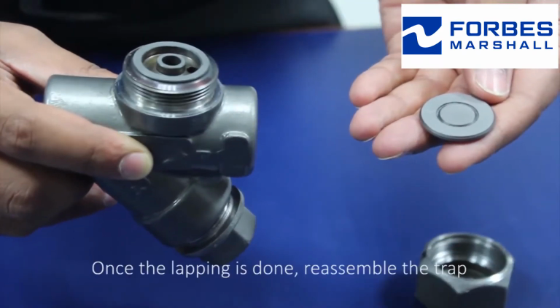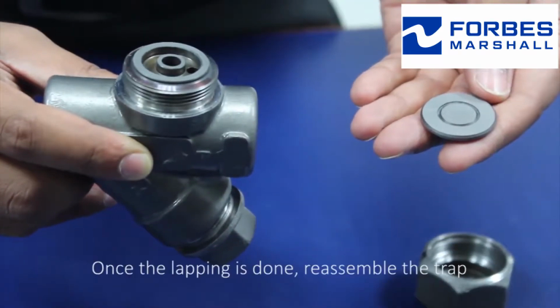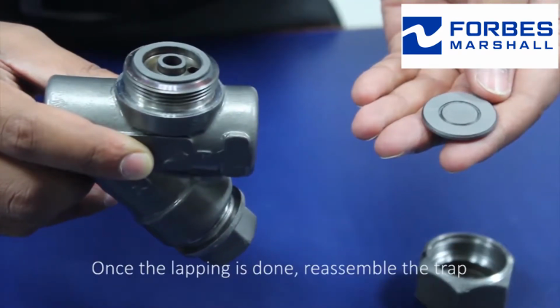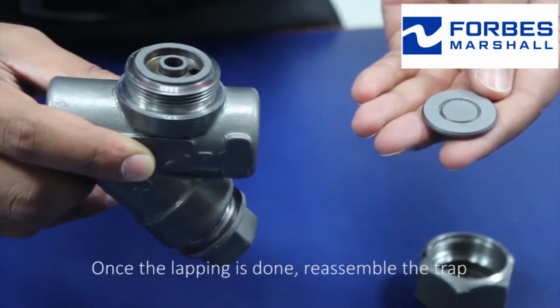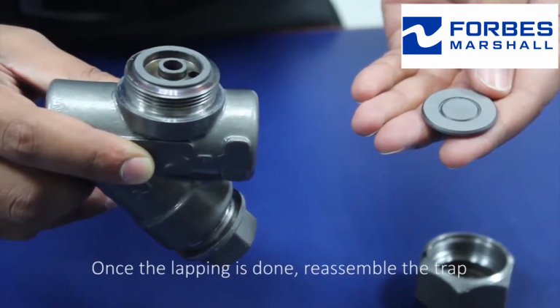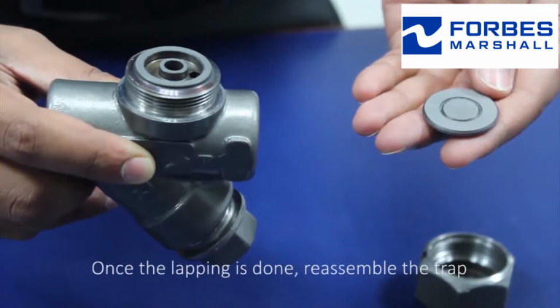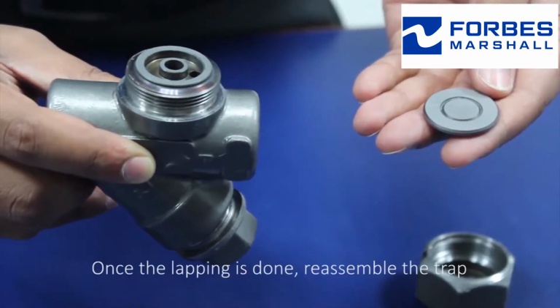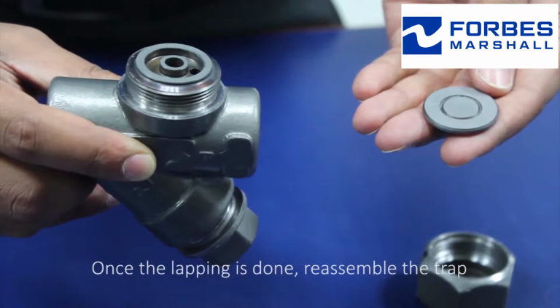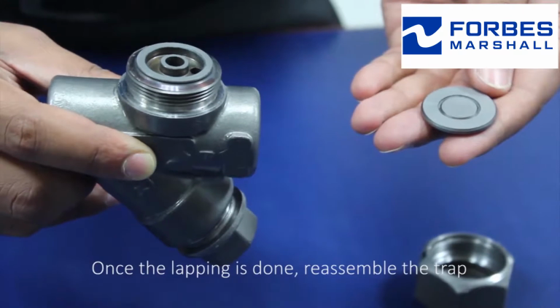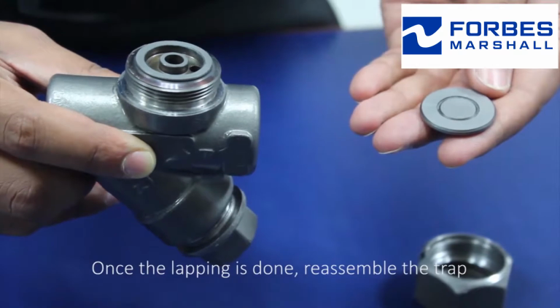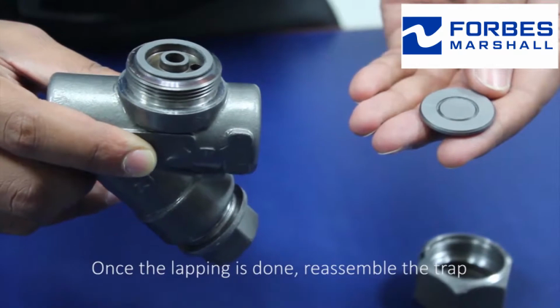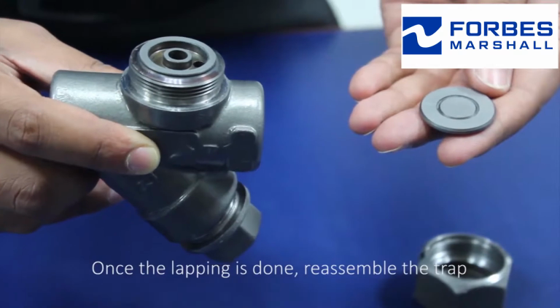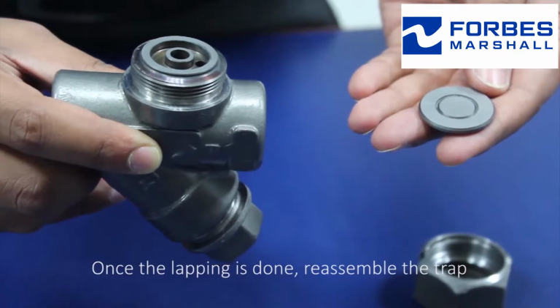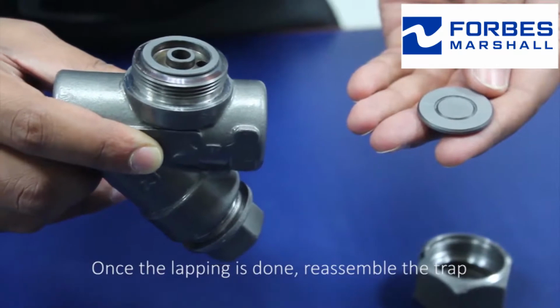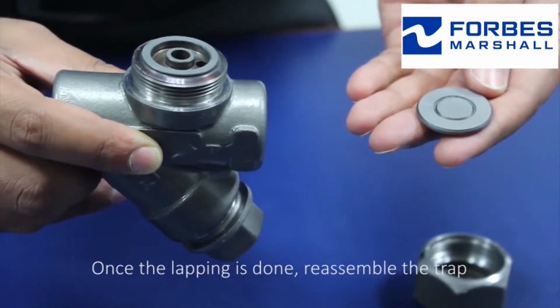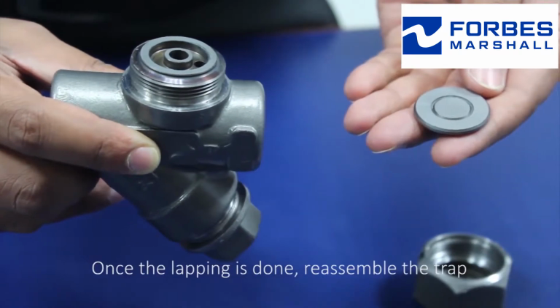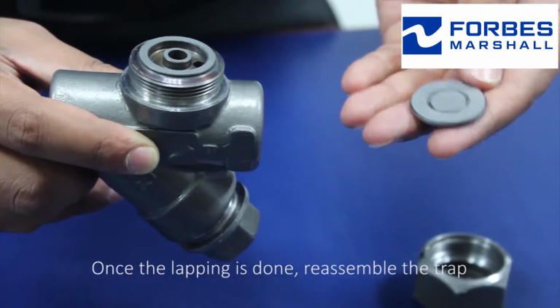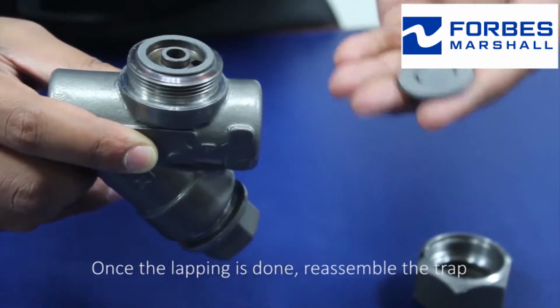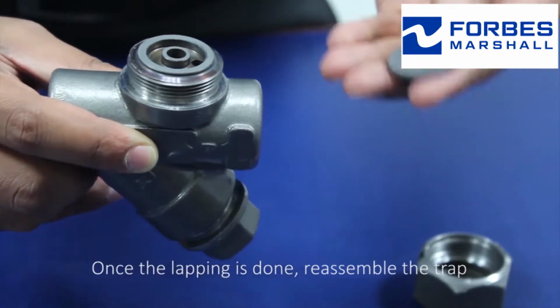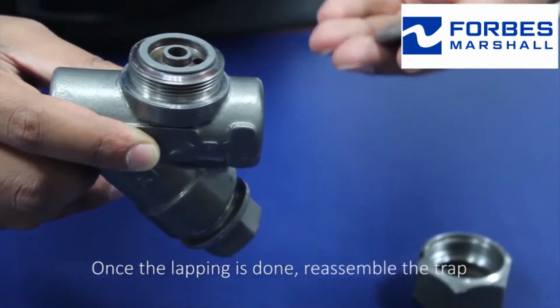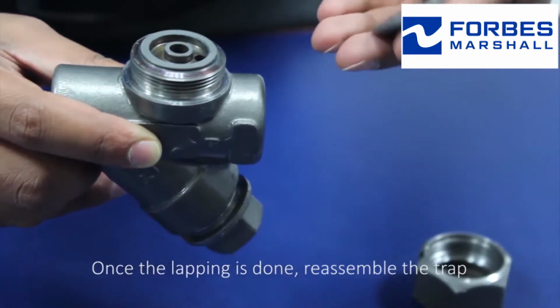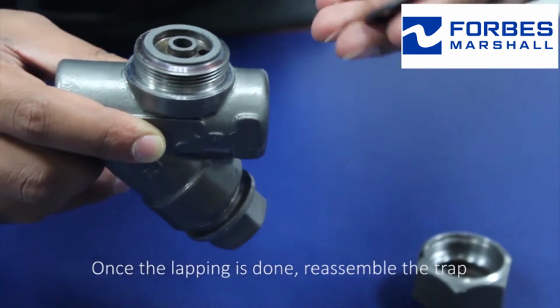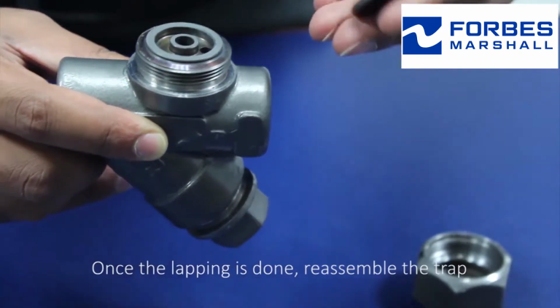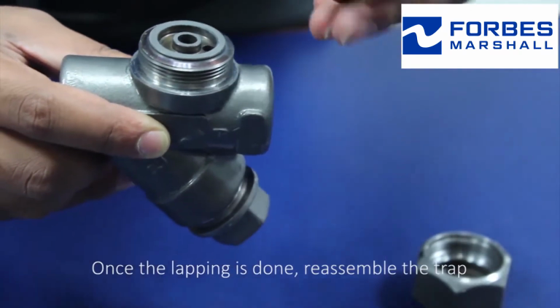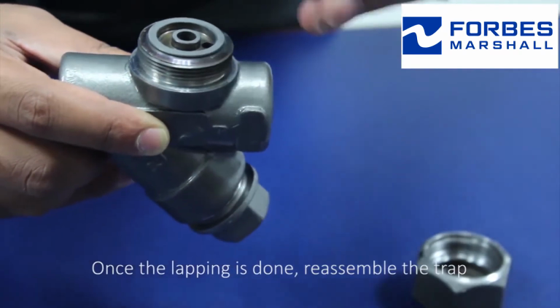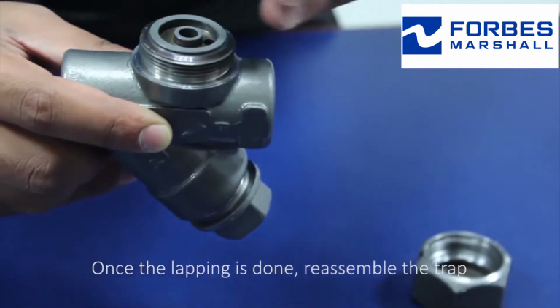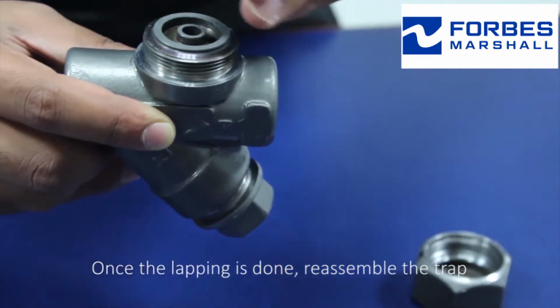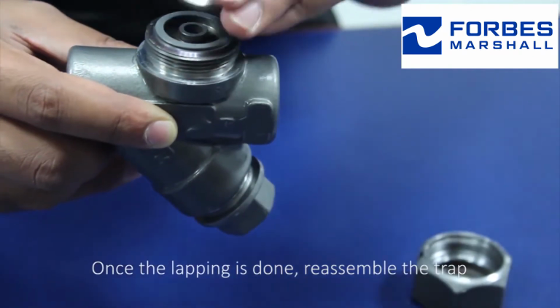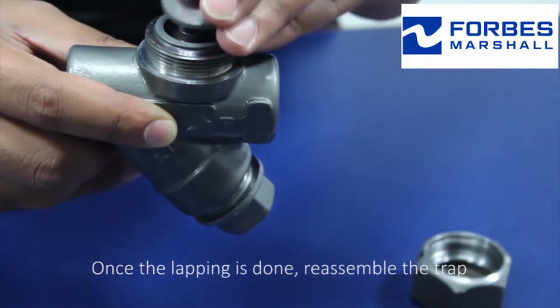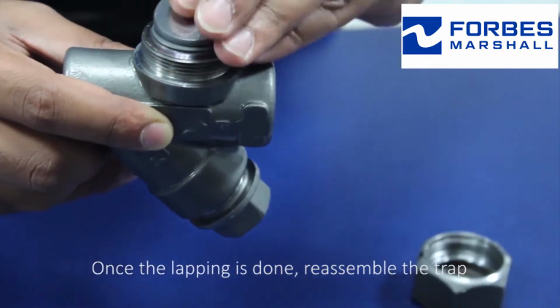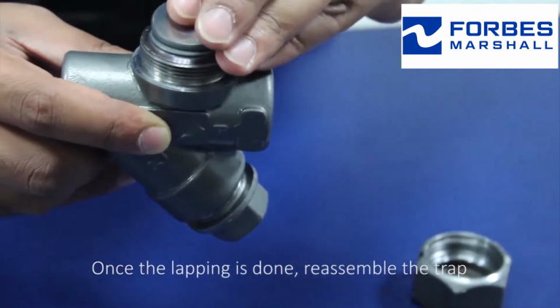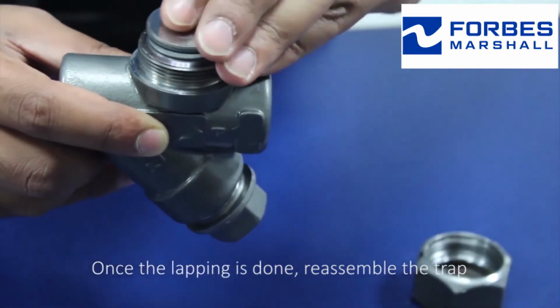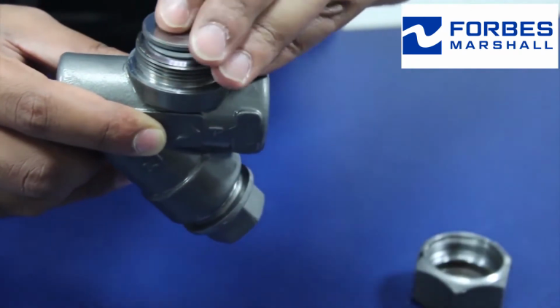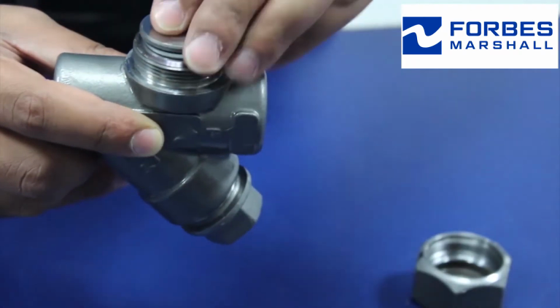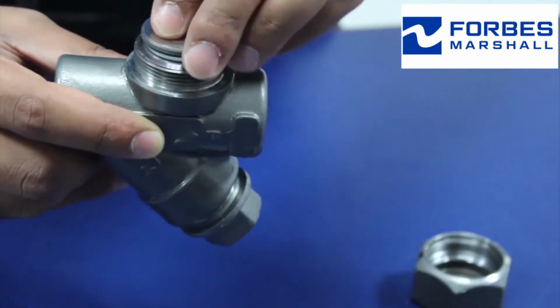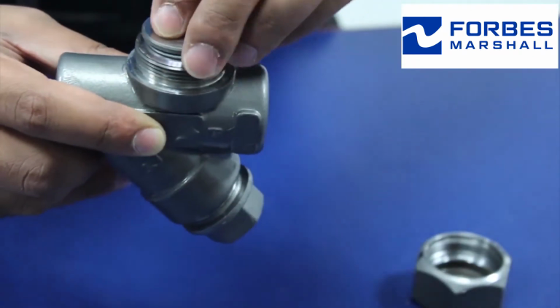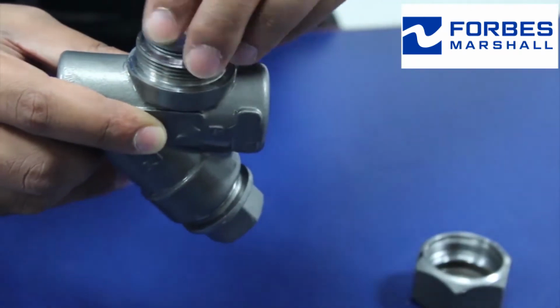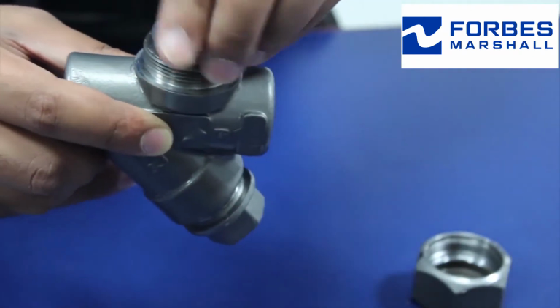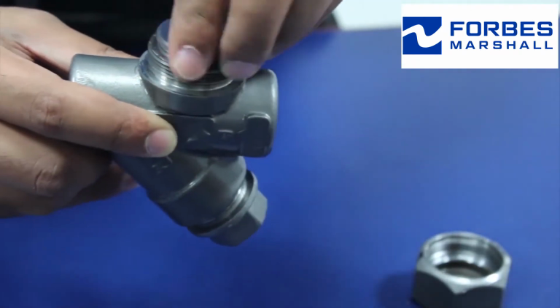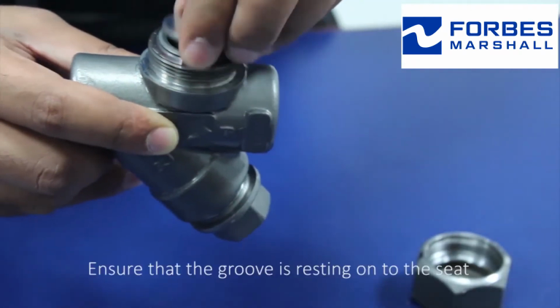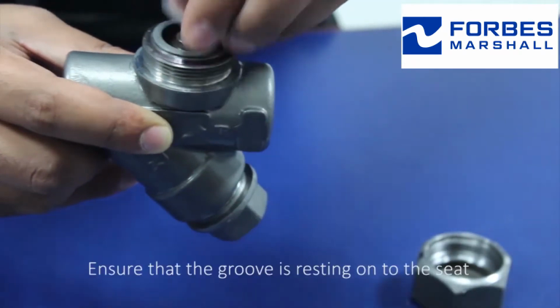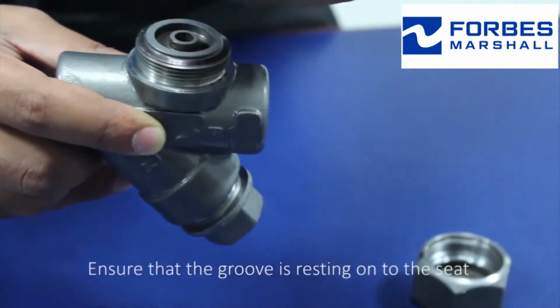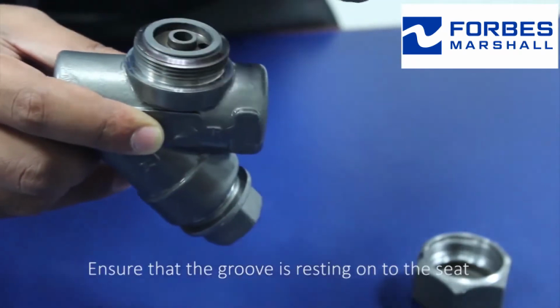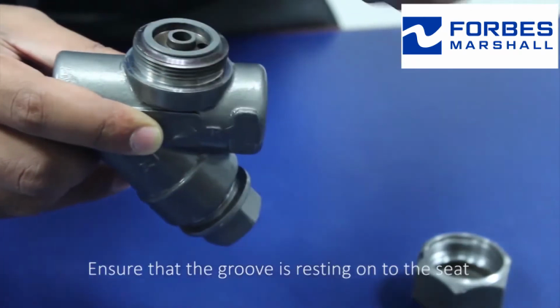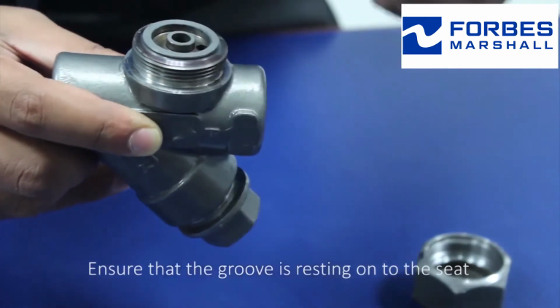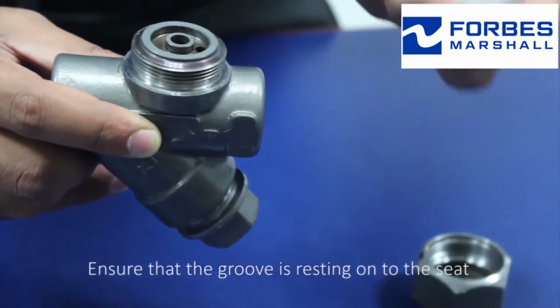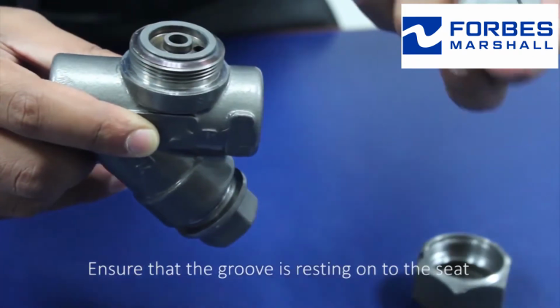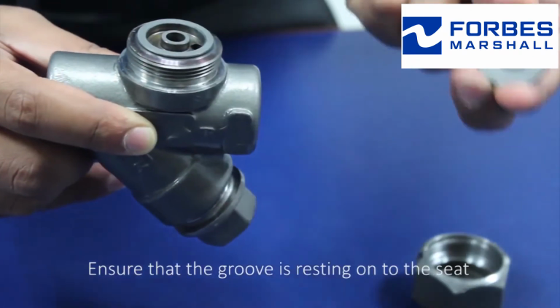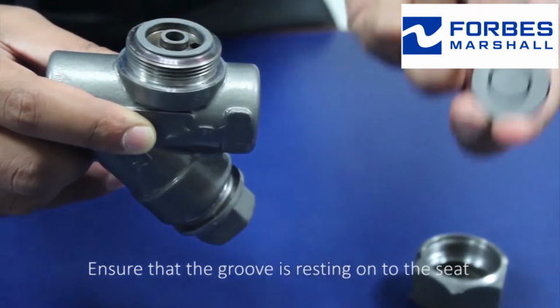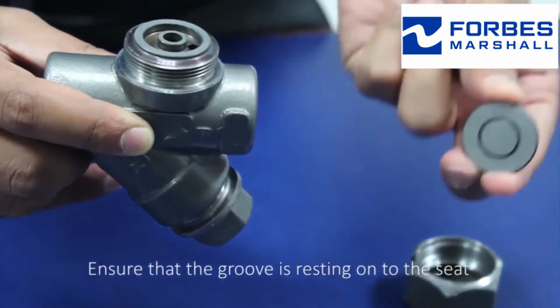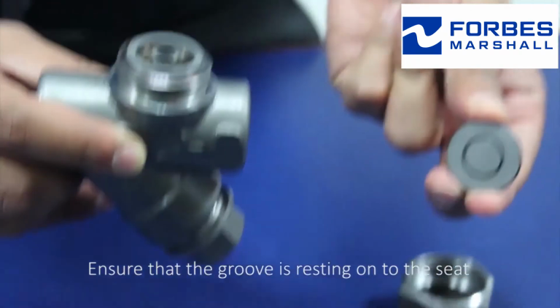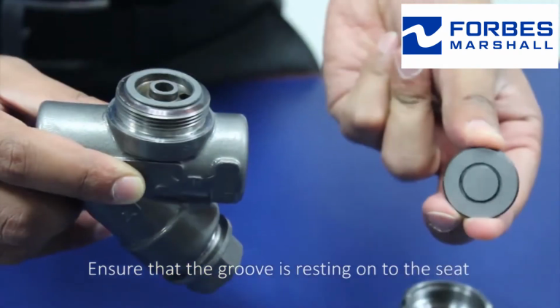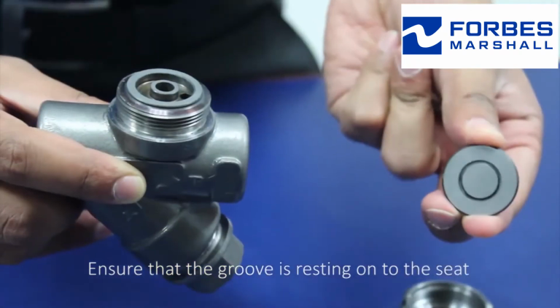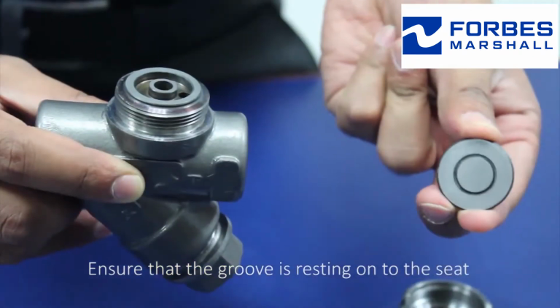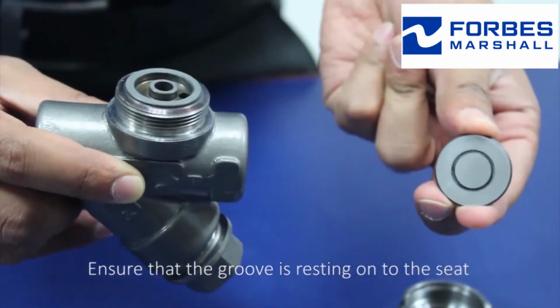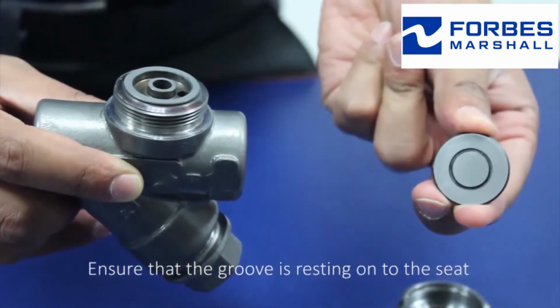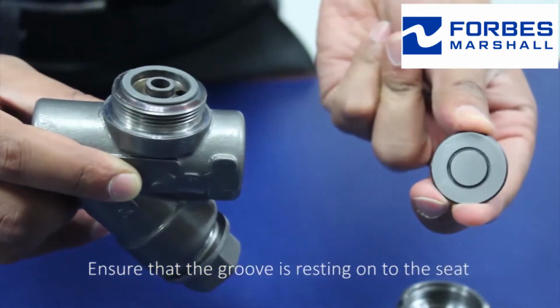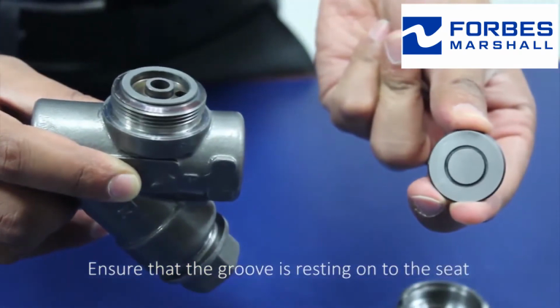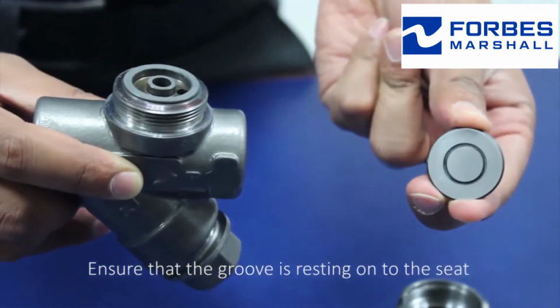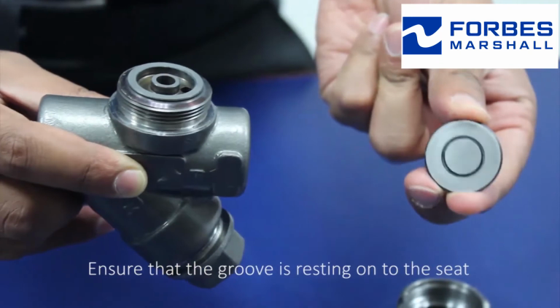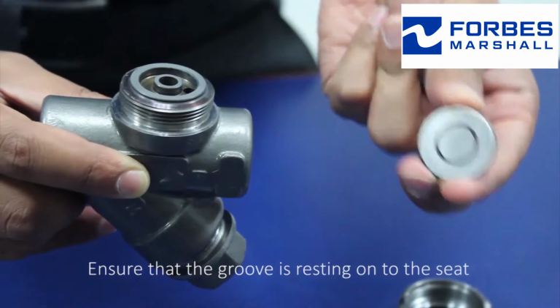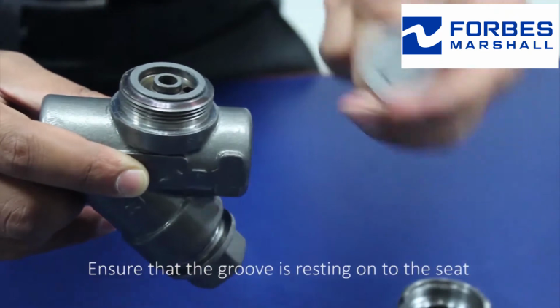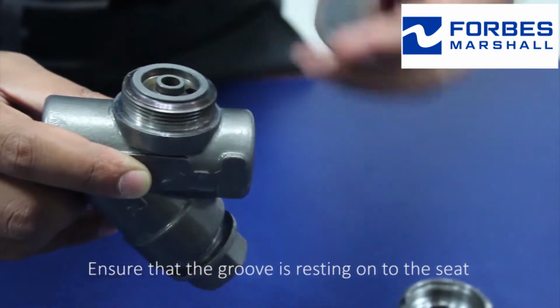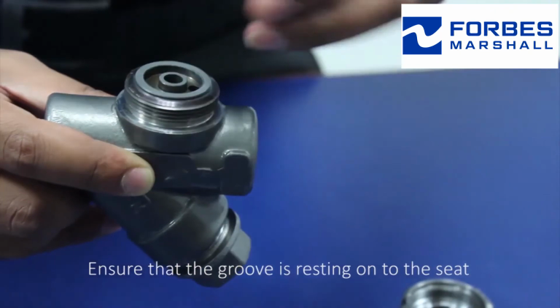Once the lapping is done, reassemble the trap. Ensure that the groove is resting on the seat.